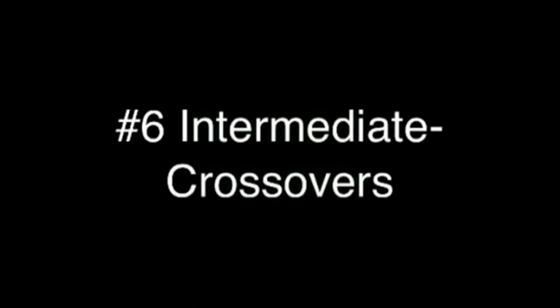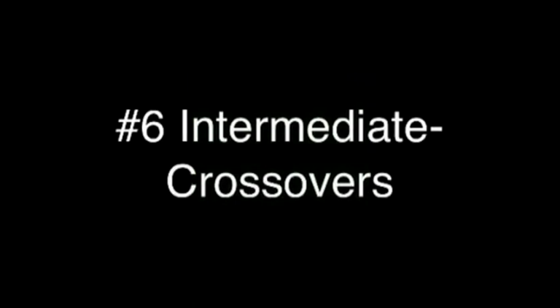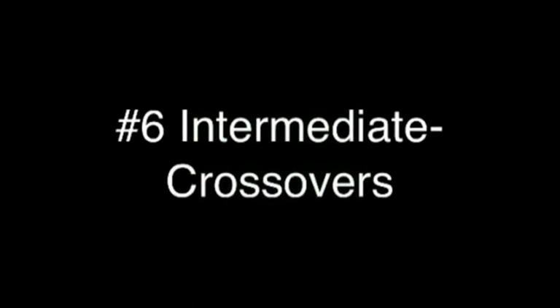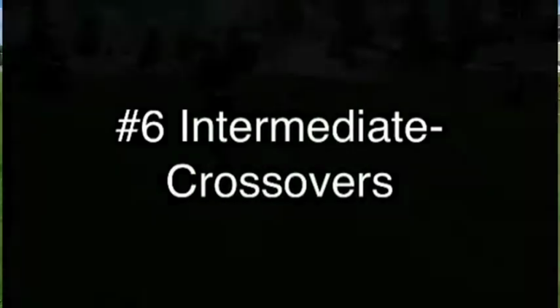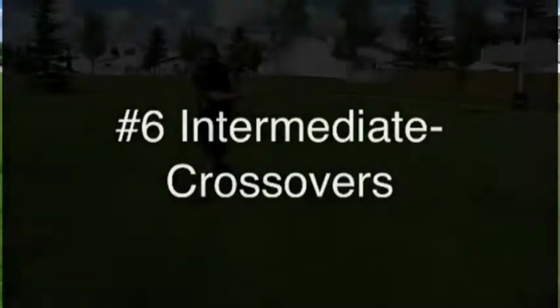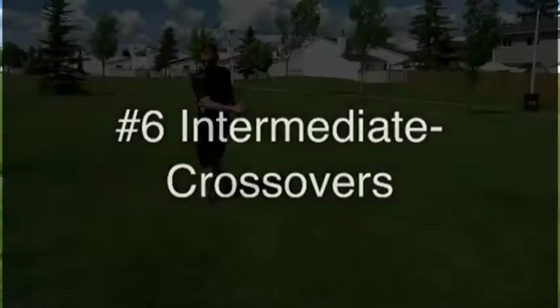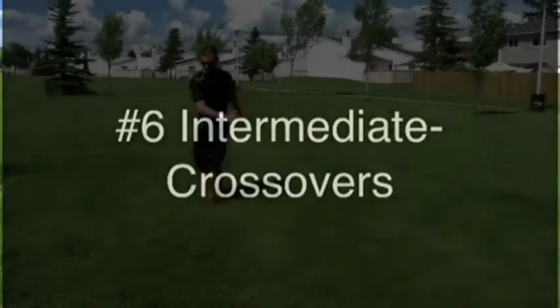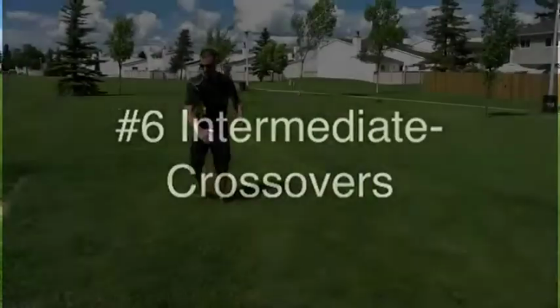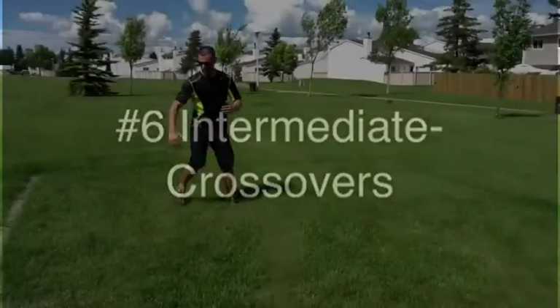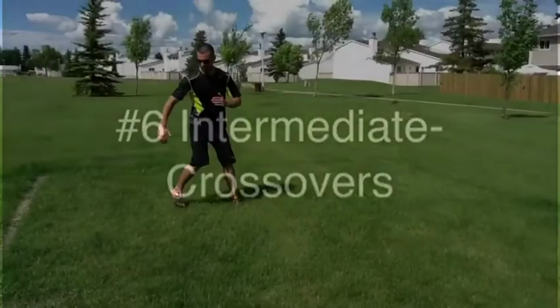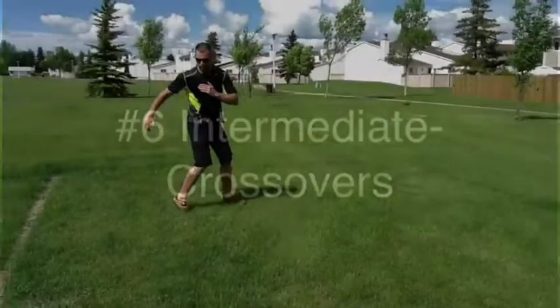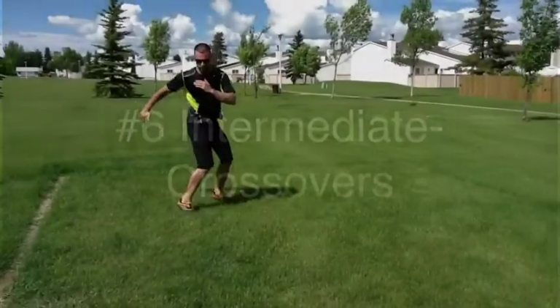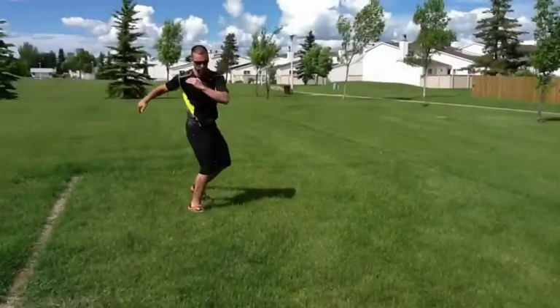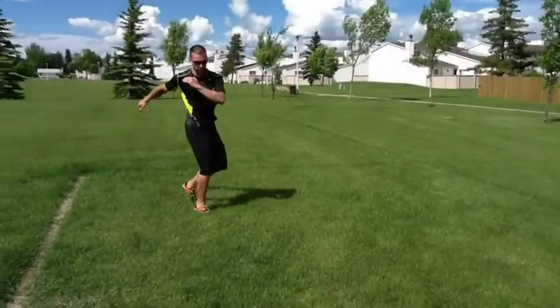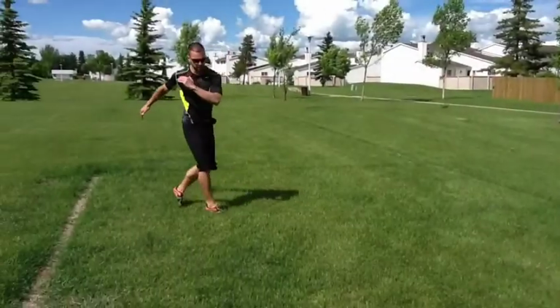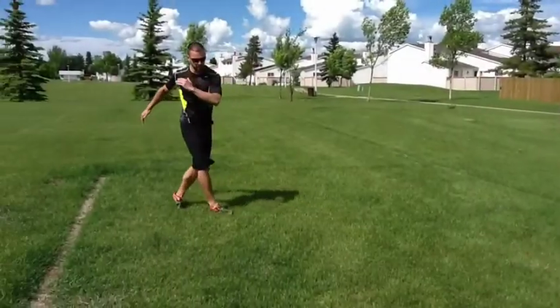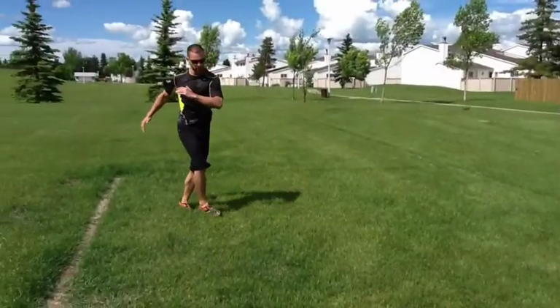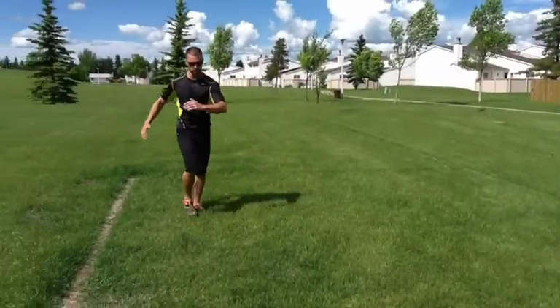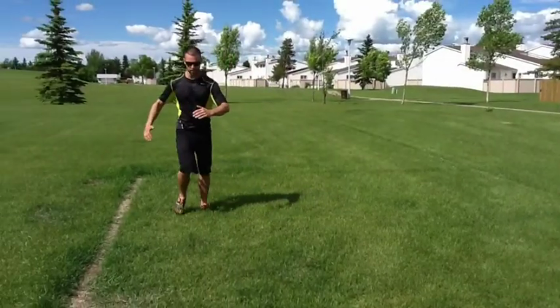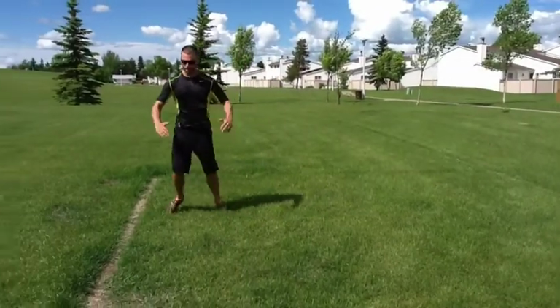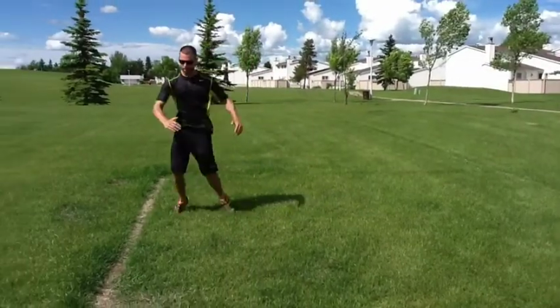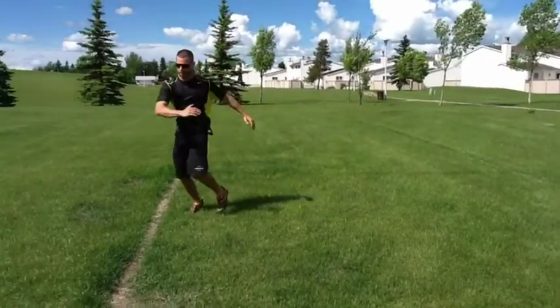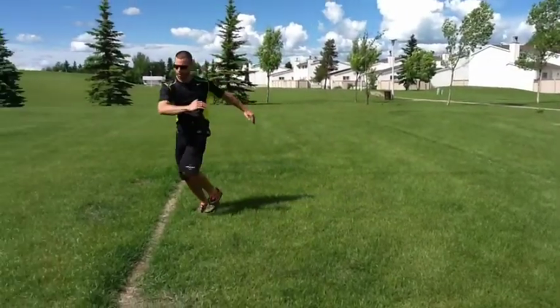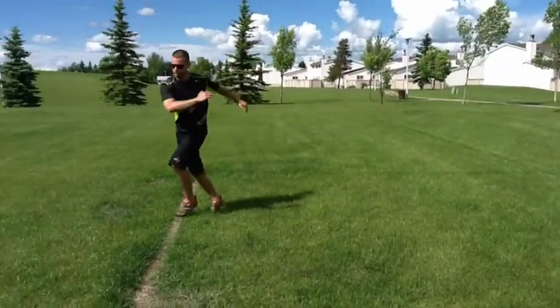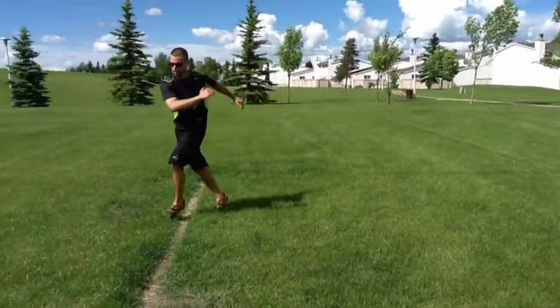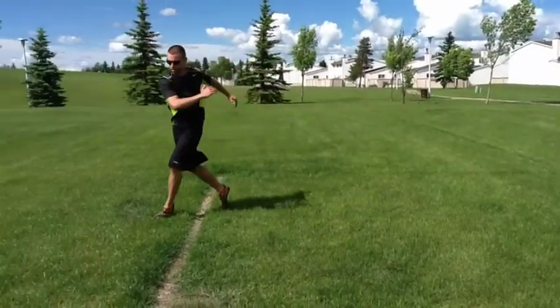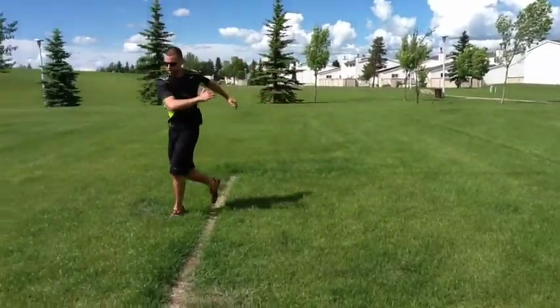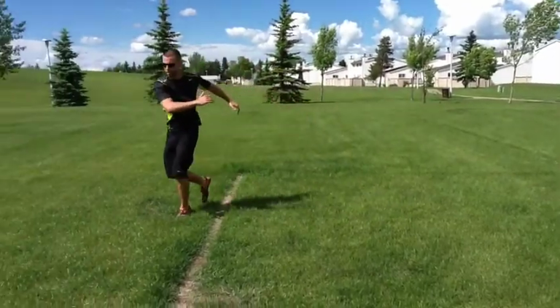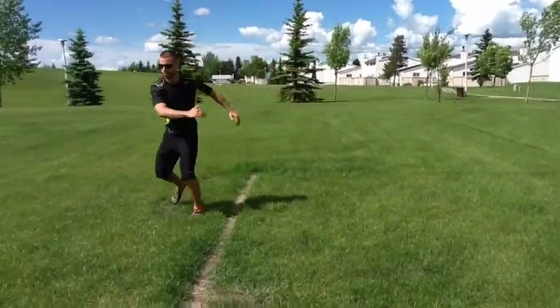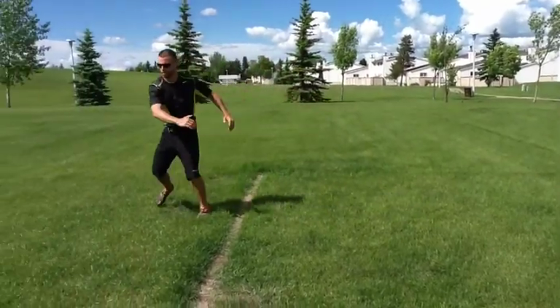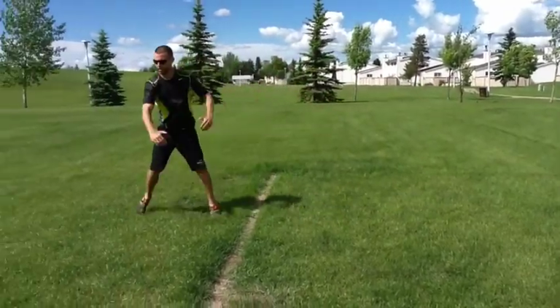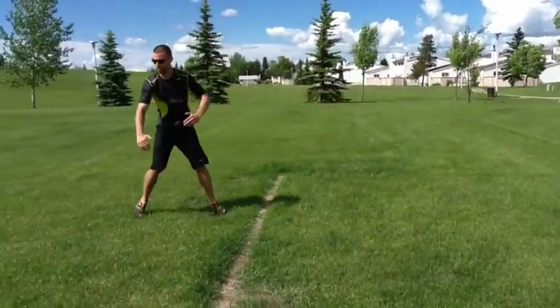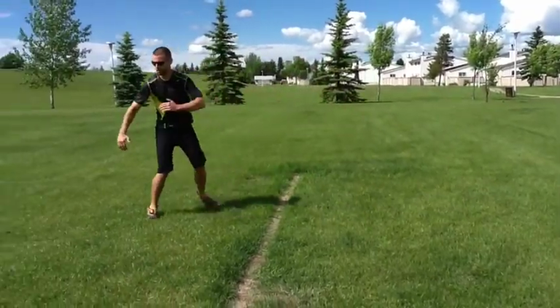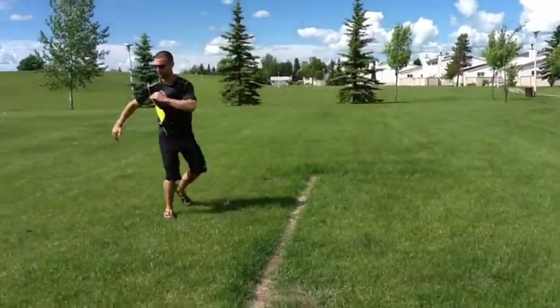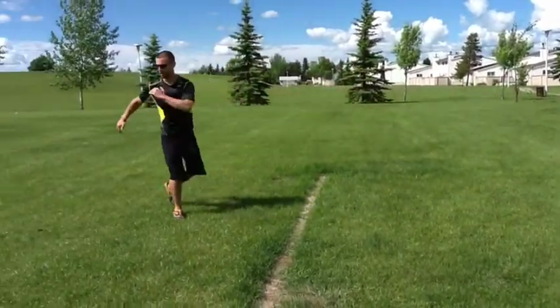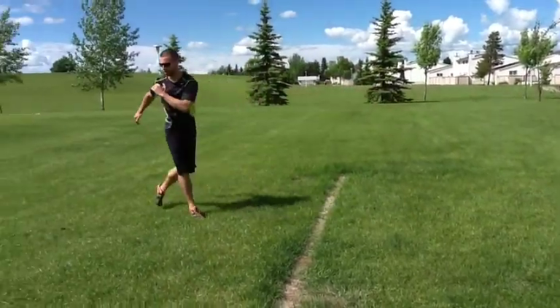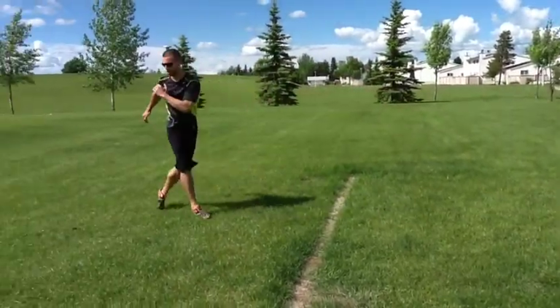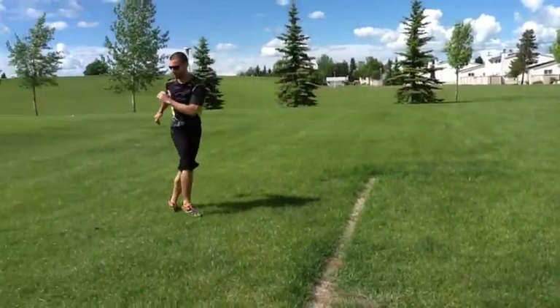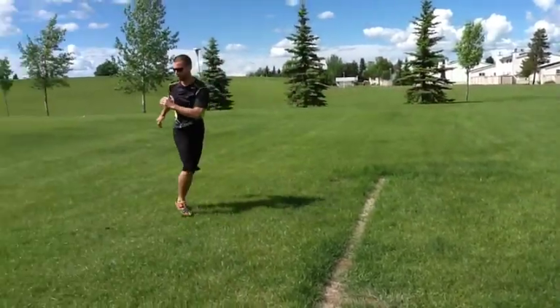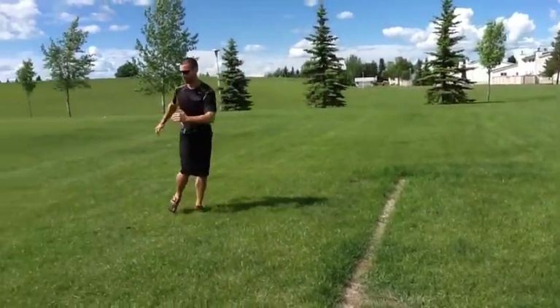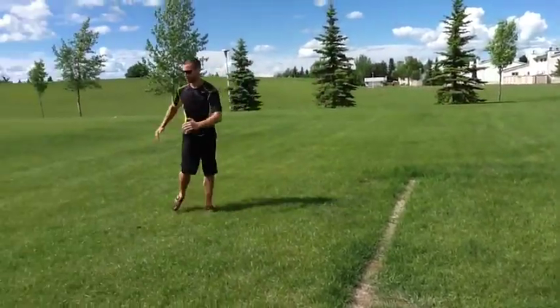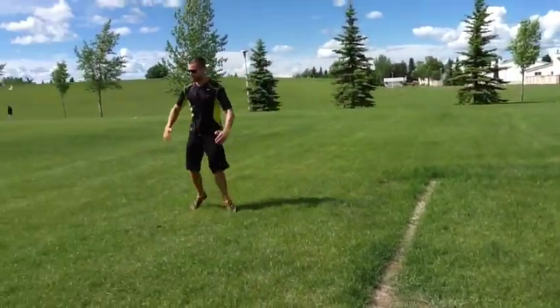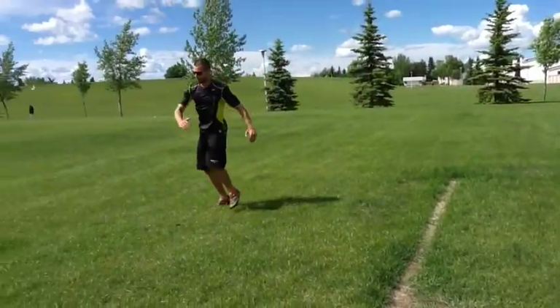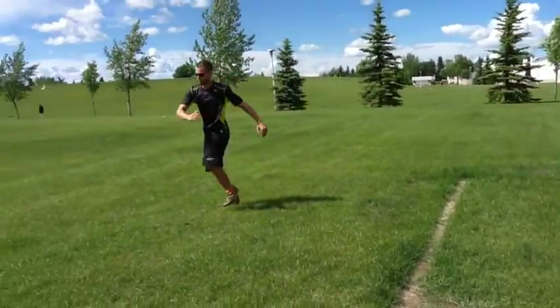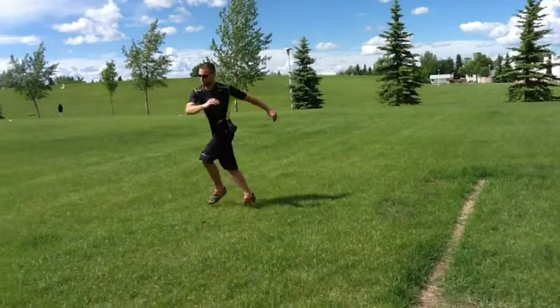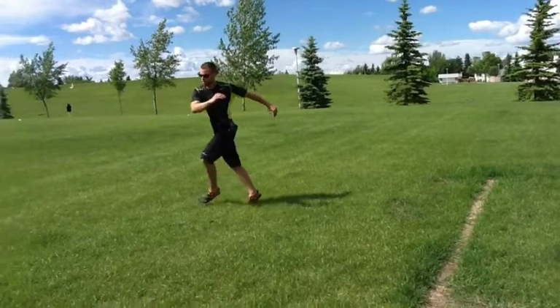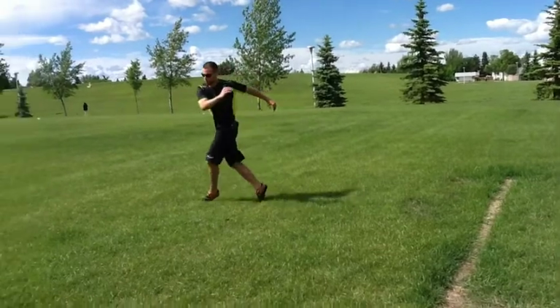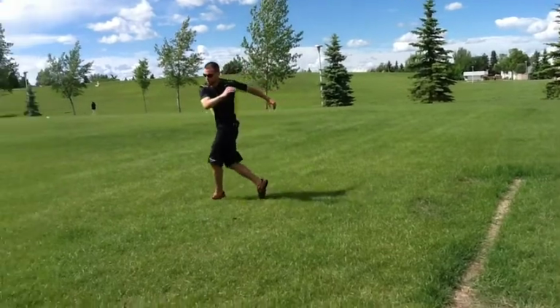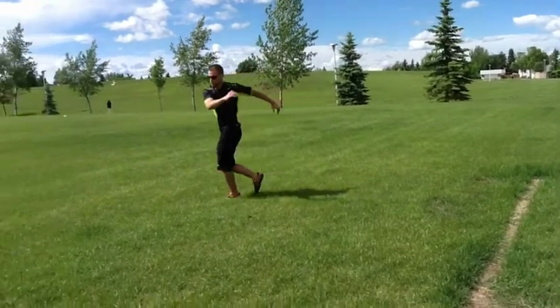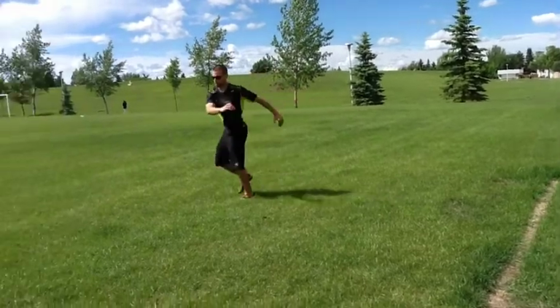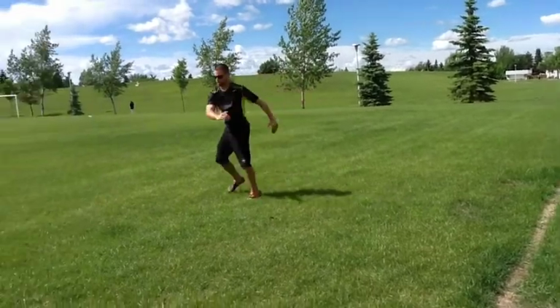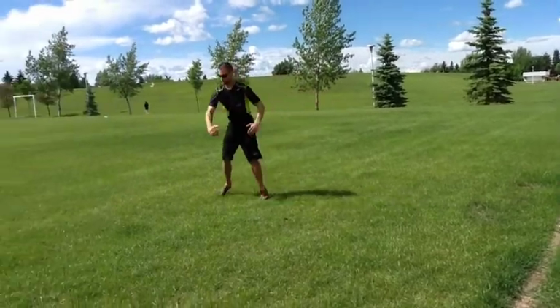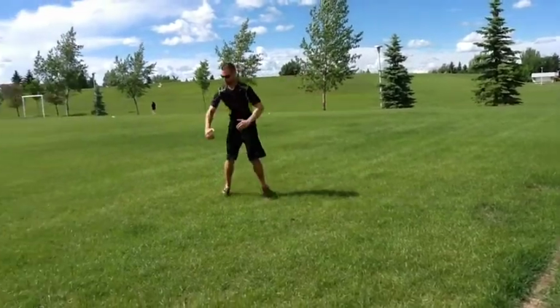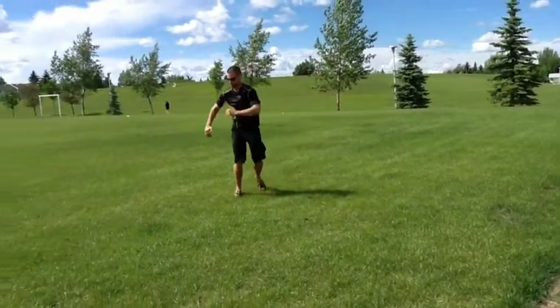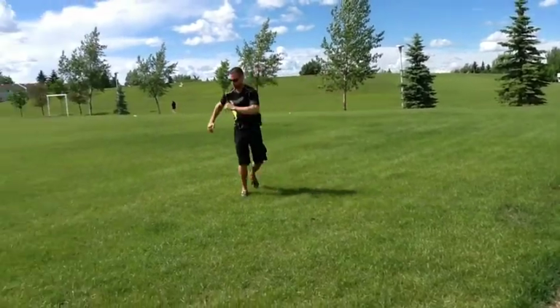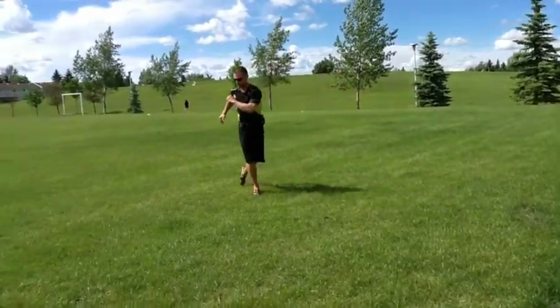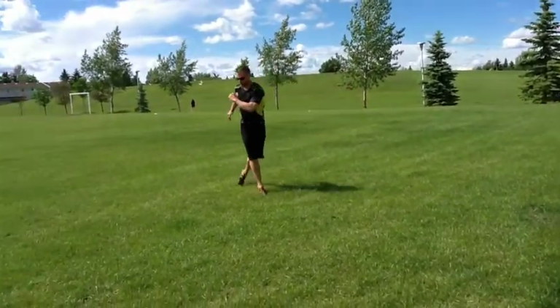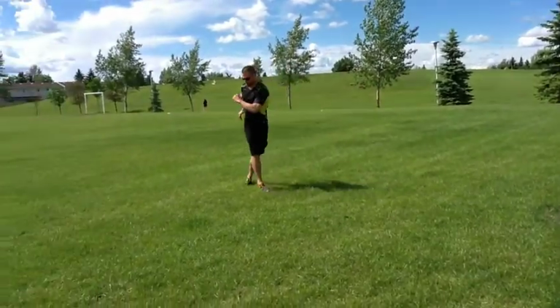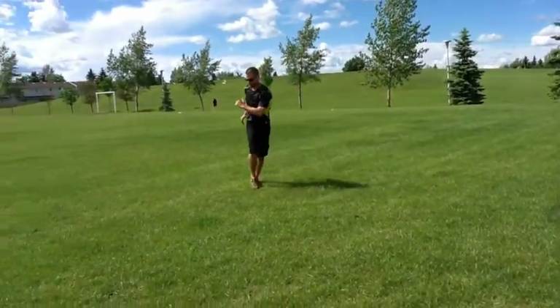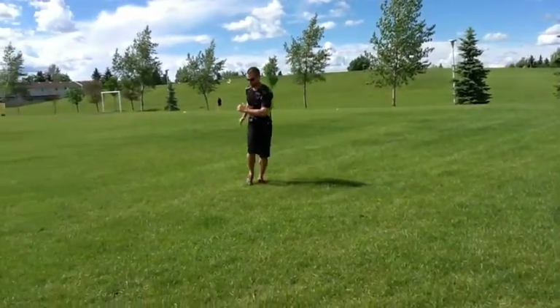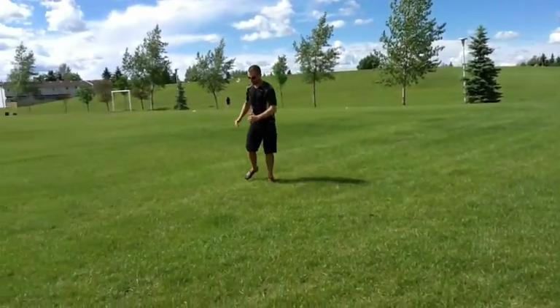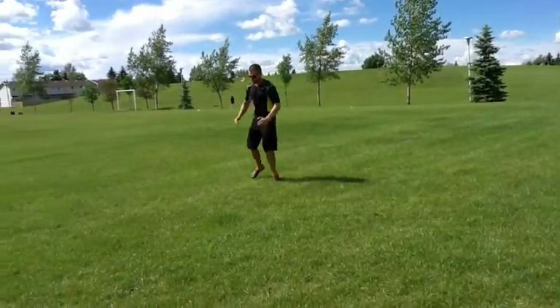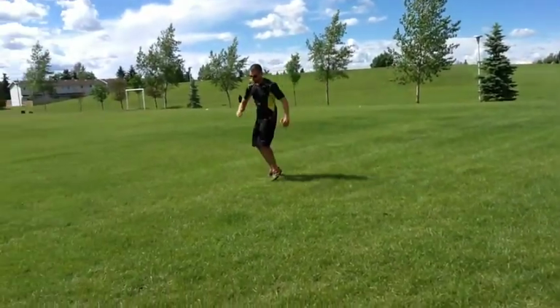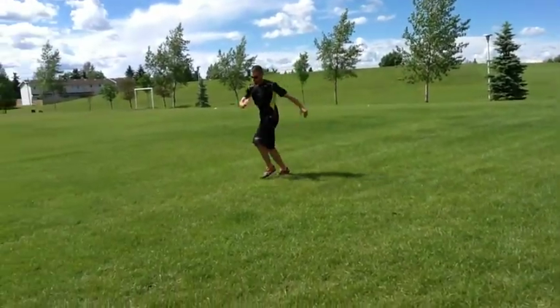Number 6, Intermediate: Cross-overs. Make sure you're taking your back foot behind your front, twisting your hips.